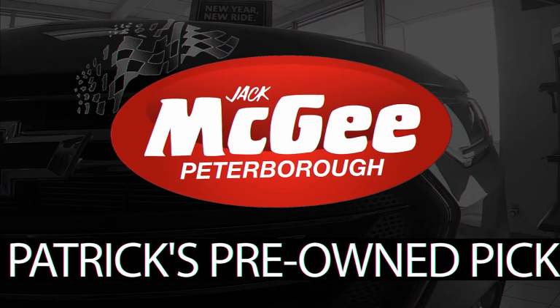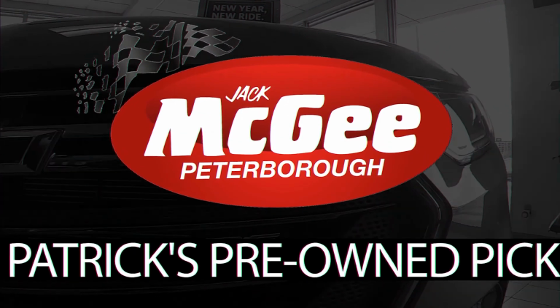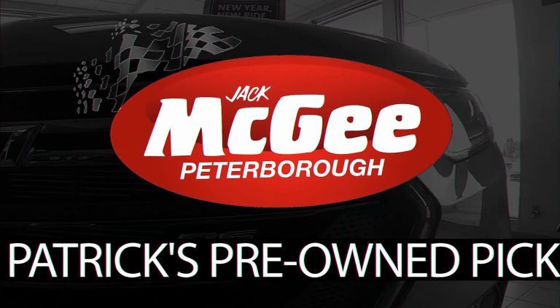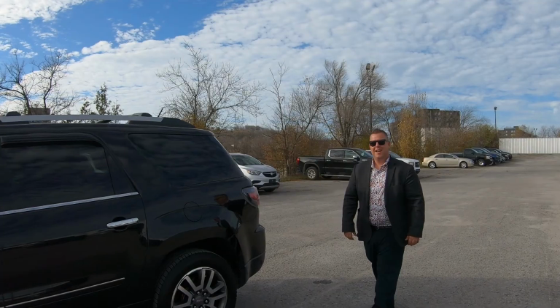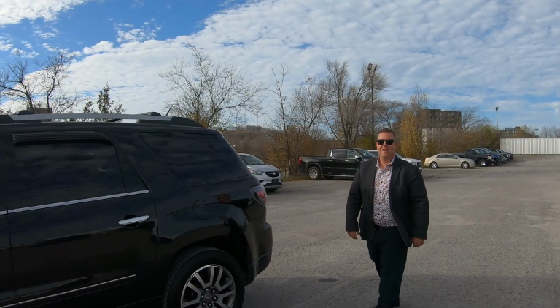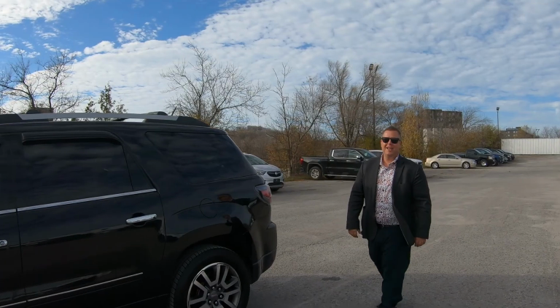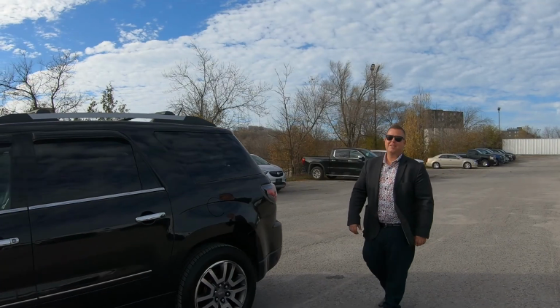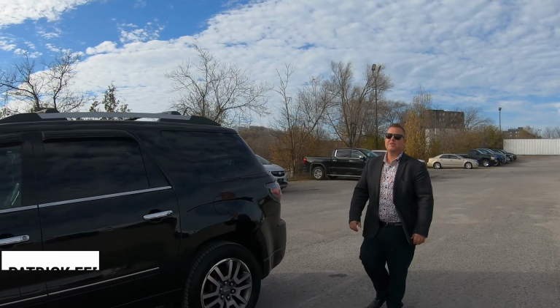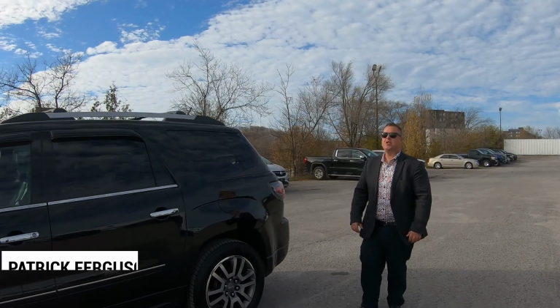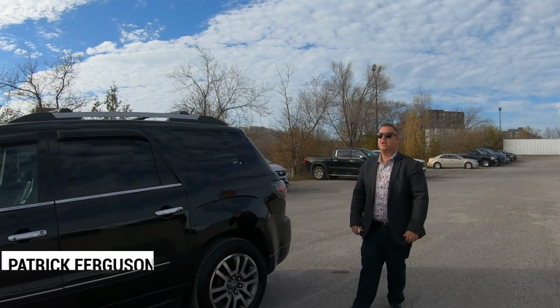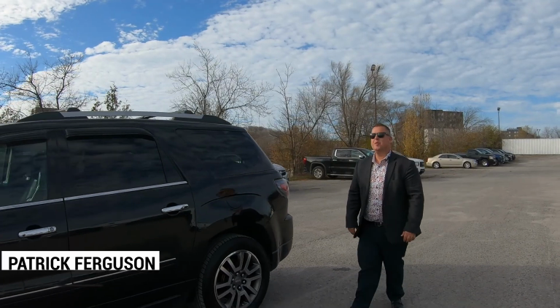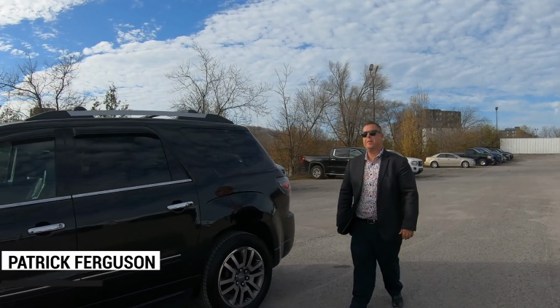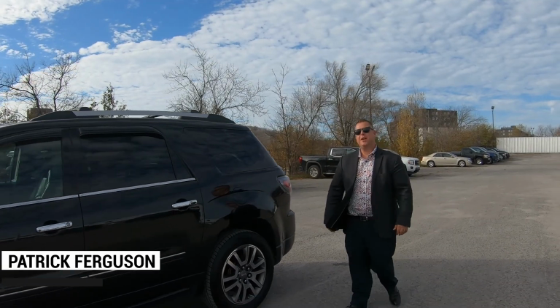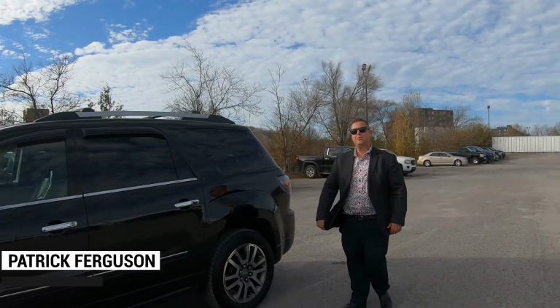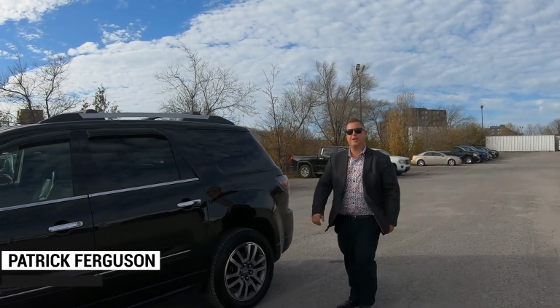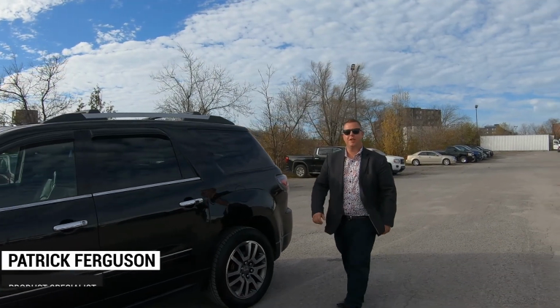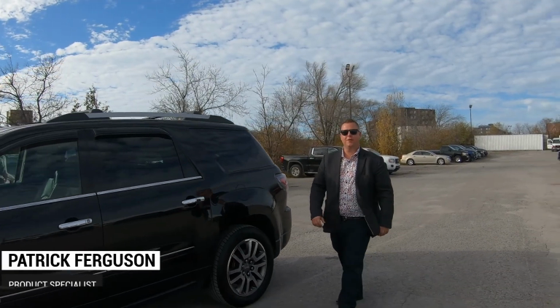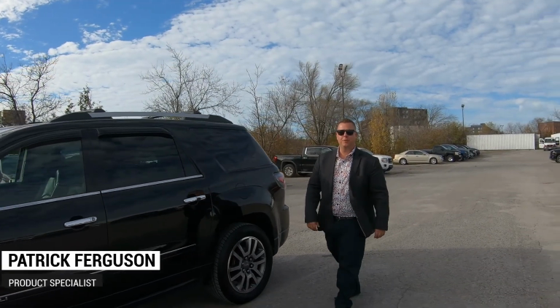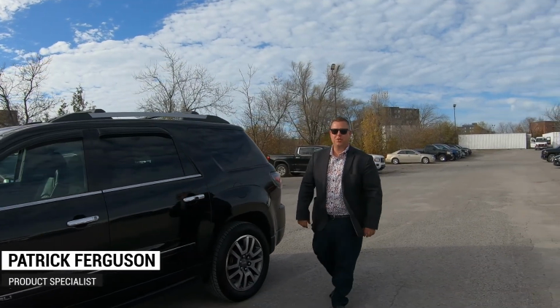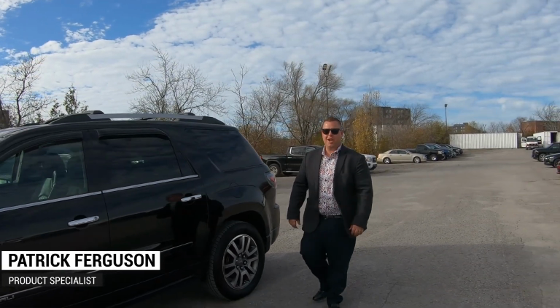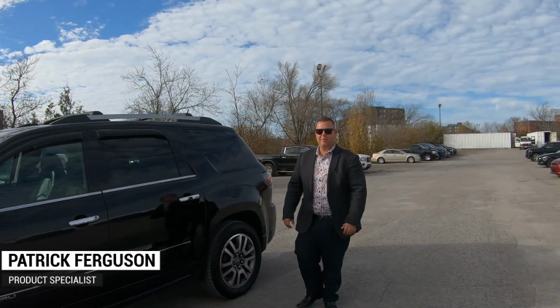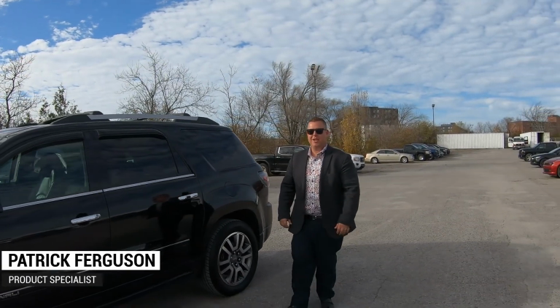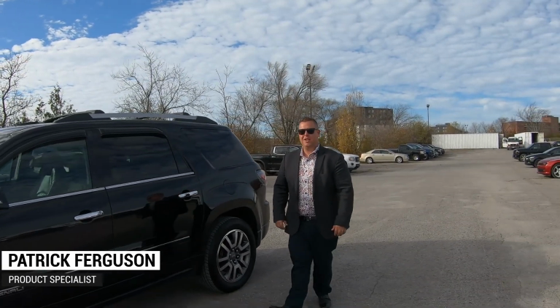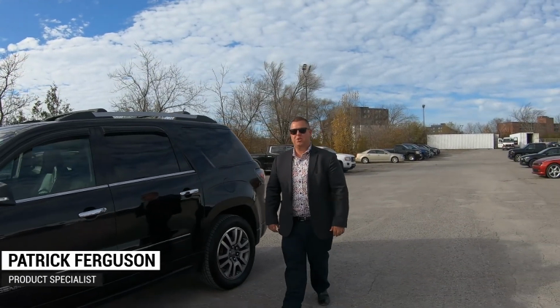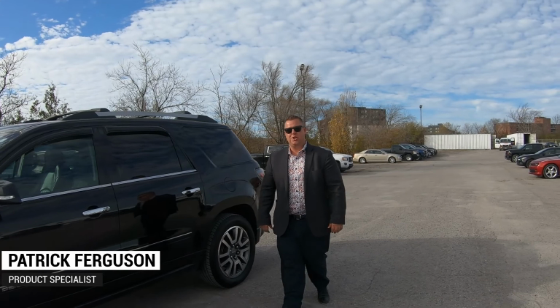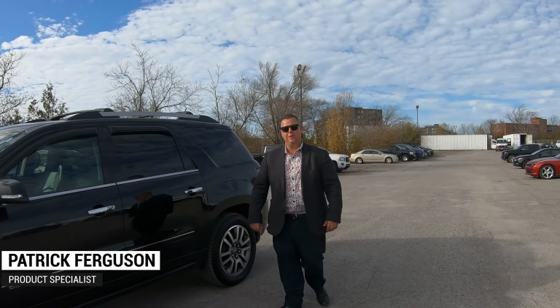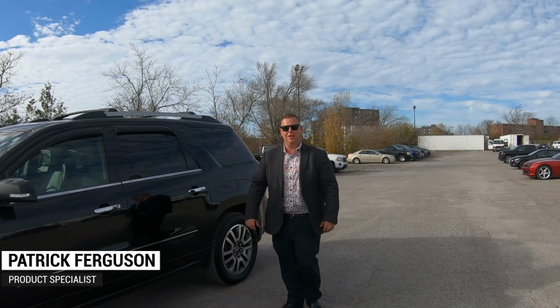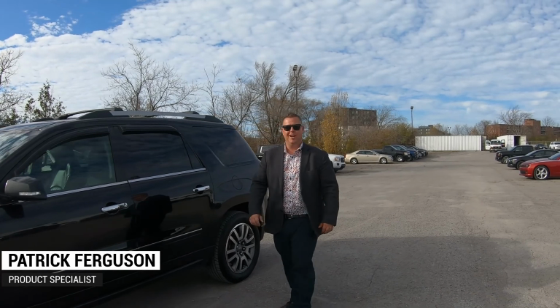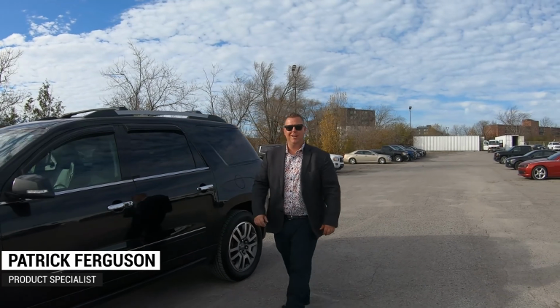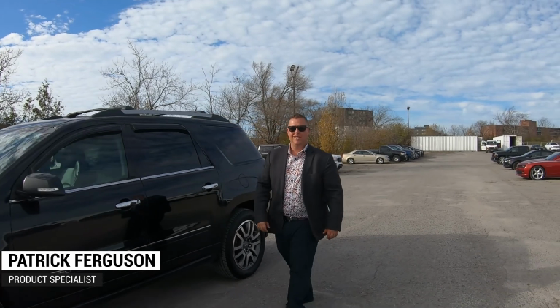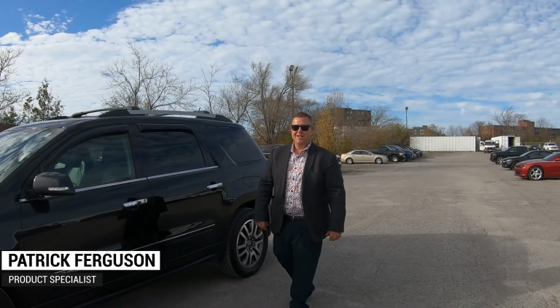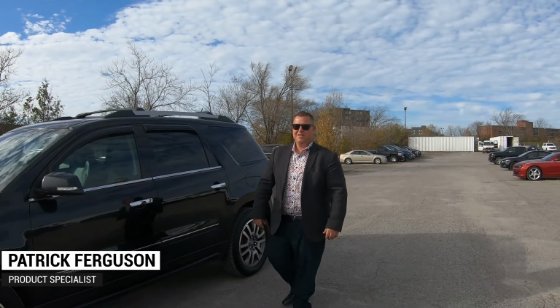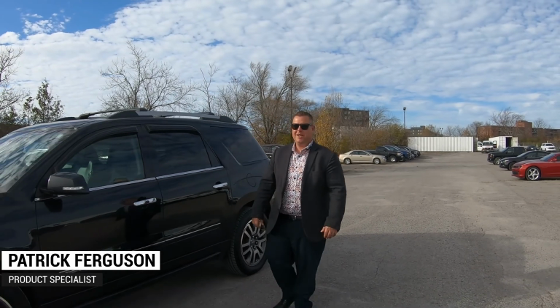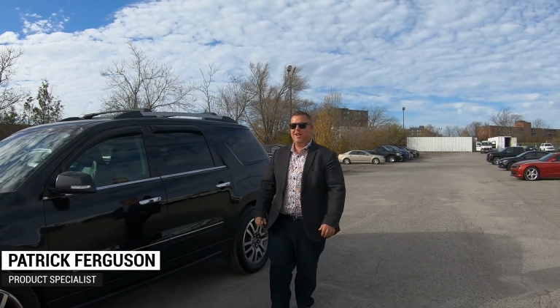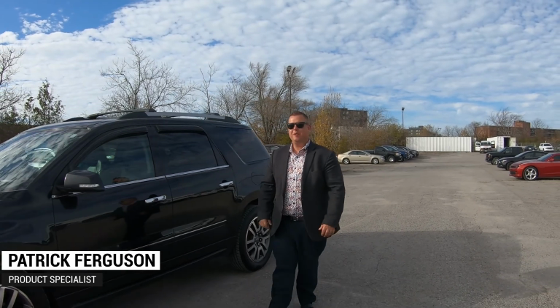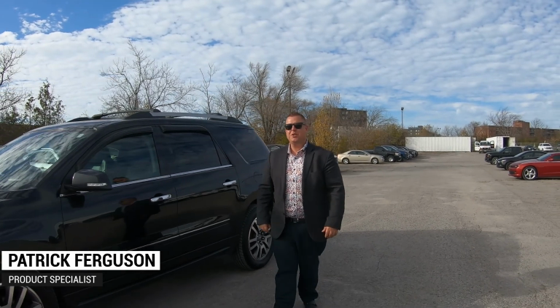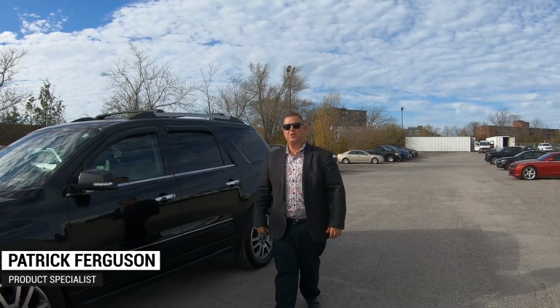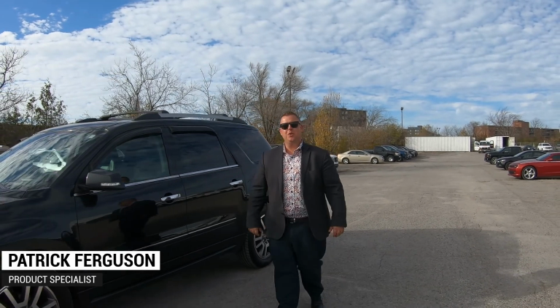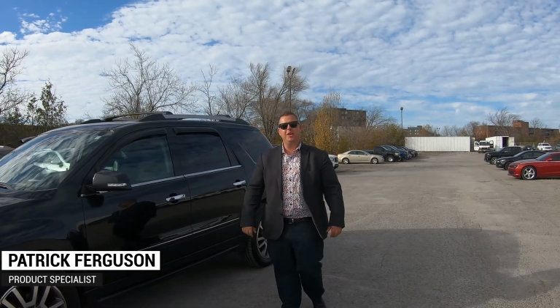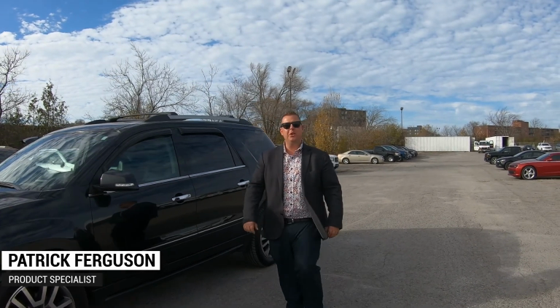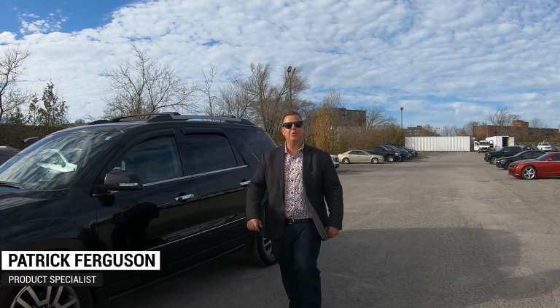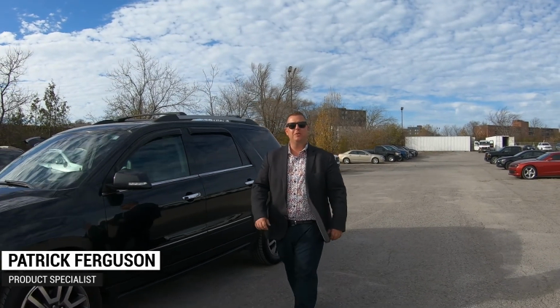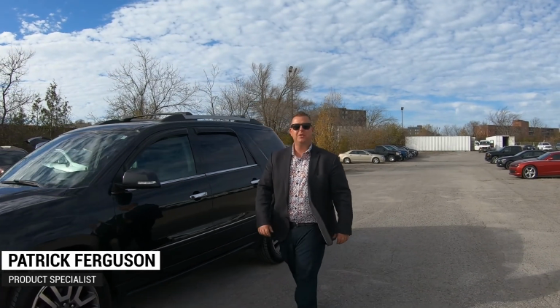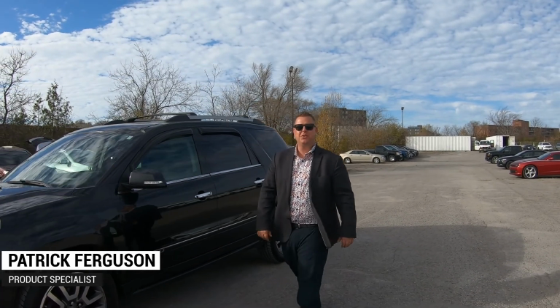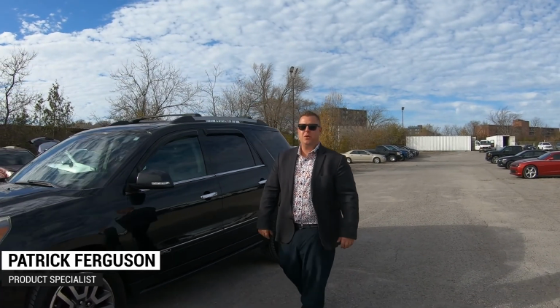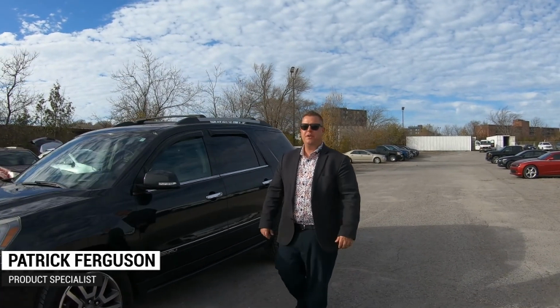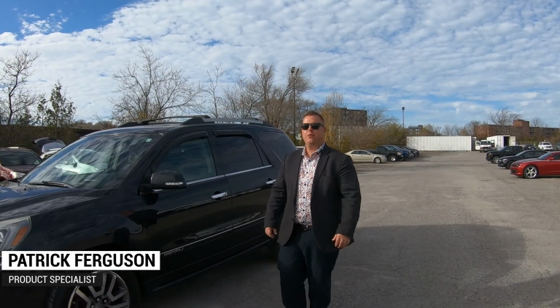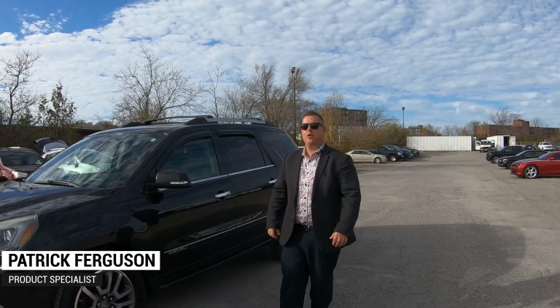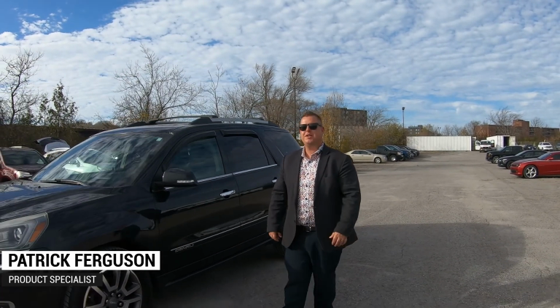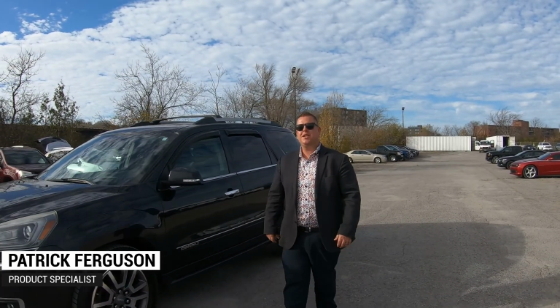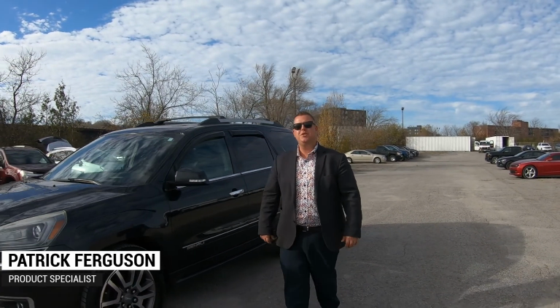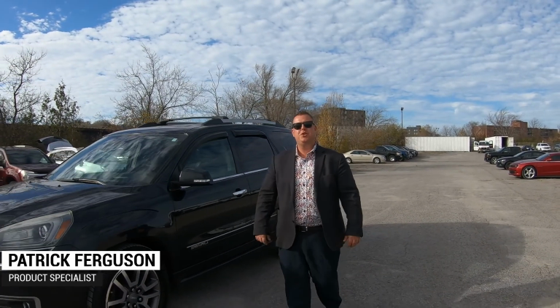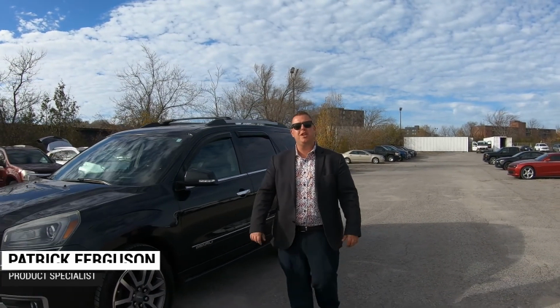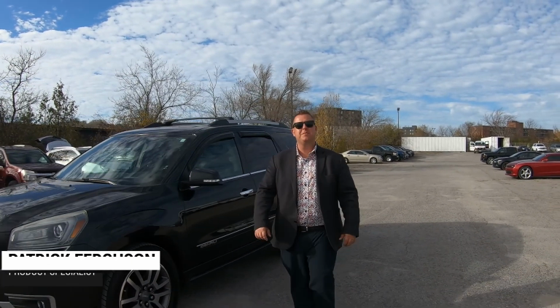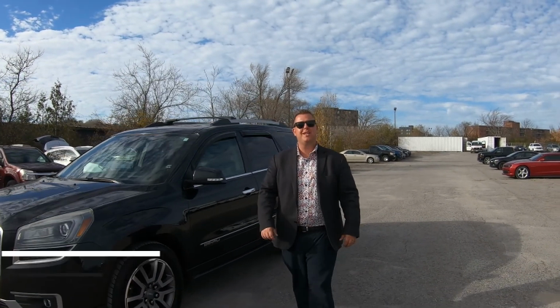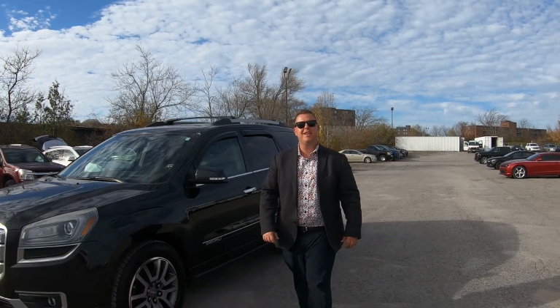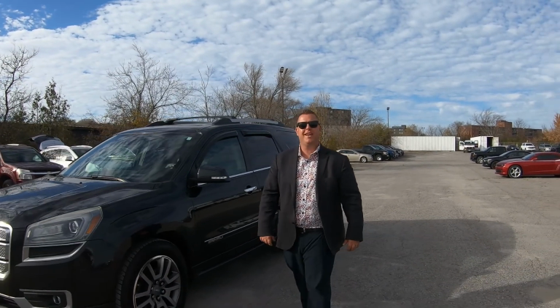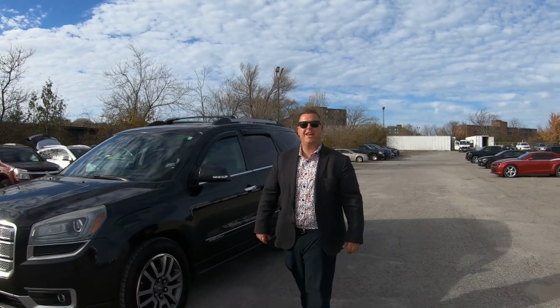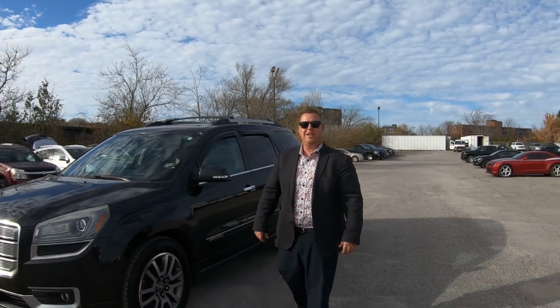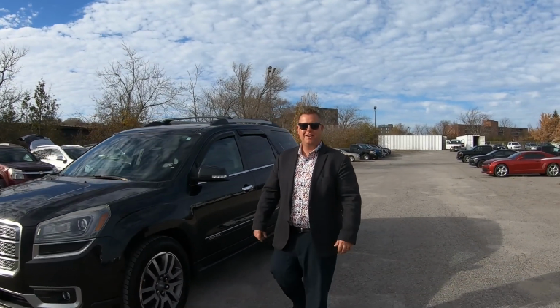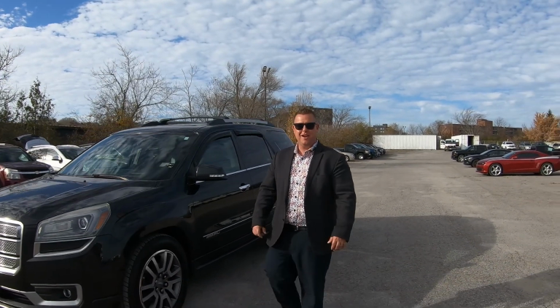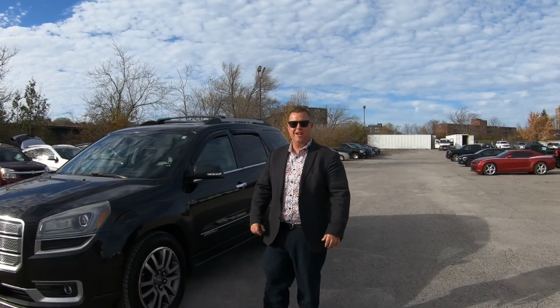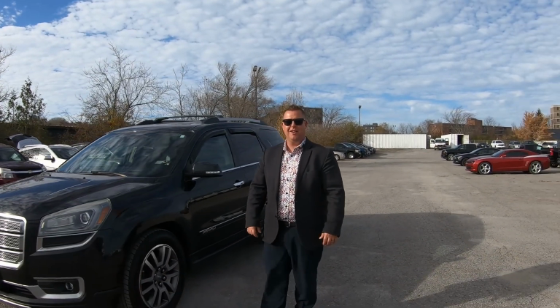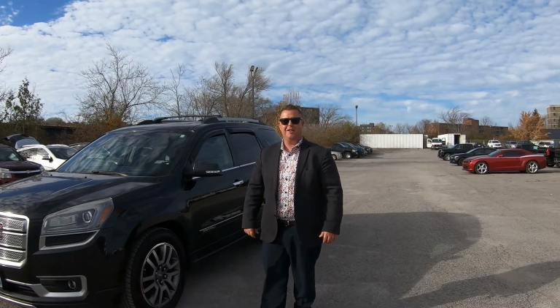Hey ladies and gentlemen, Patrick here from Jack McGee Chevrolet. Today I'll be showing you the 2014 GMC Acadia Denali.